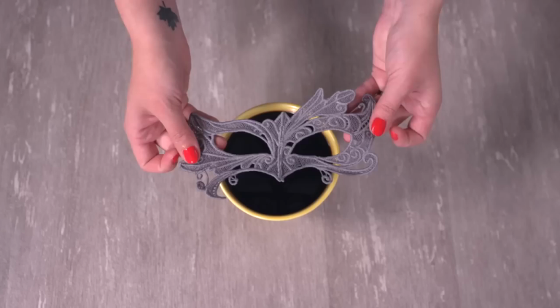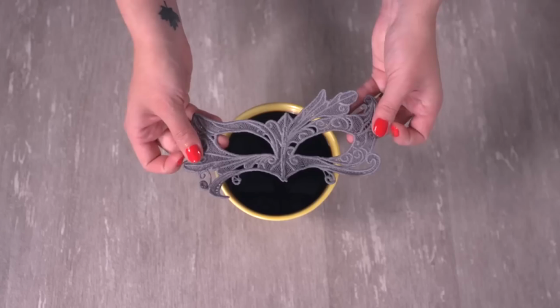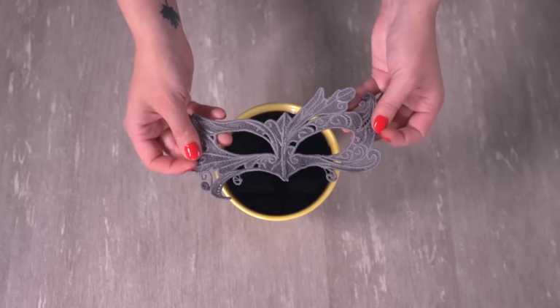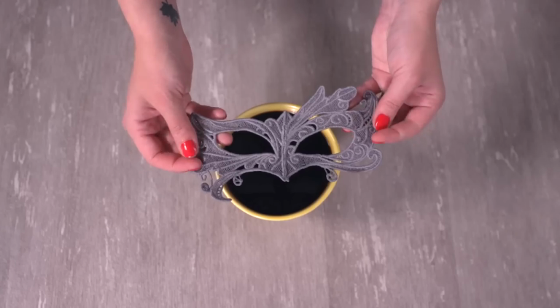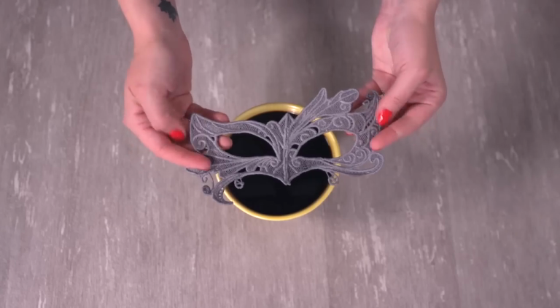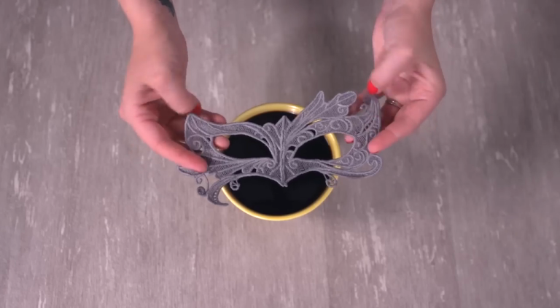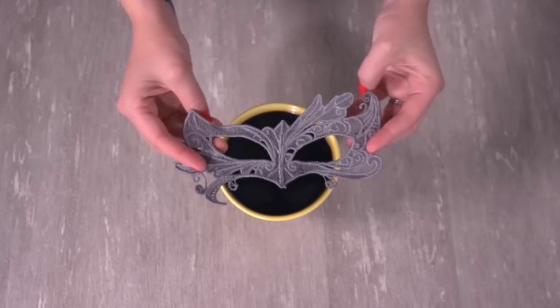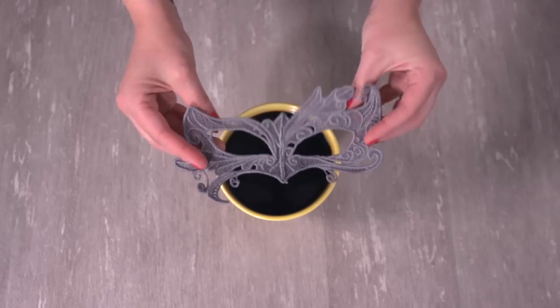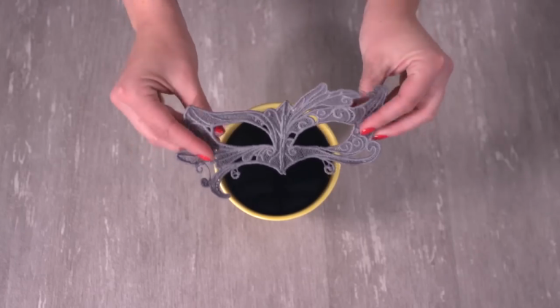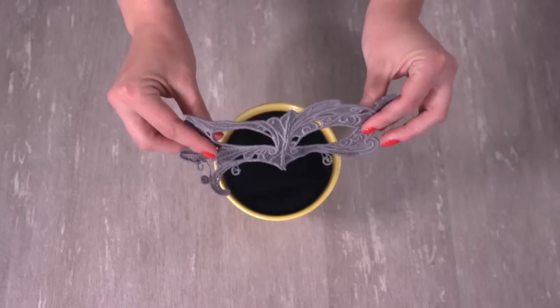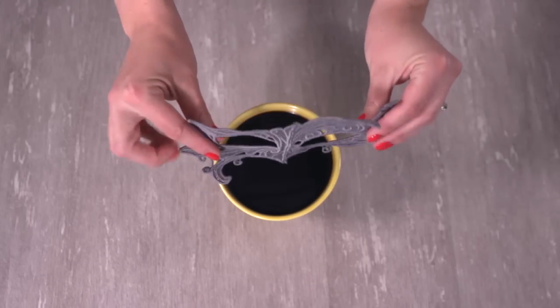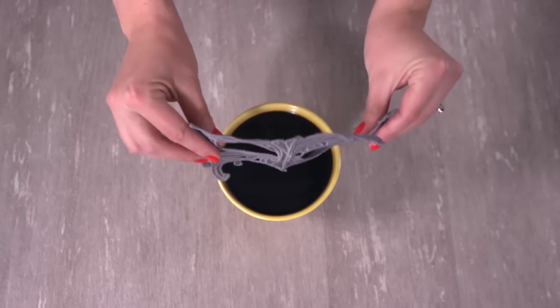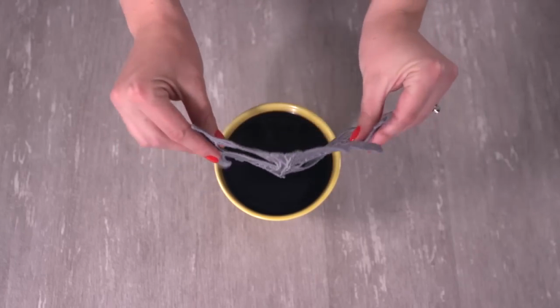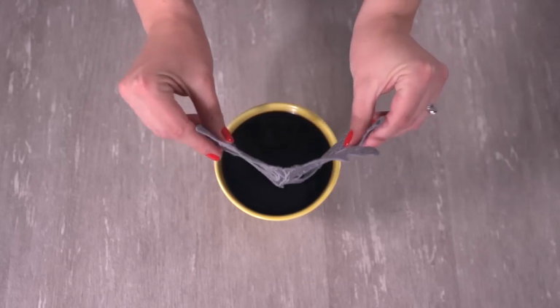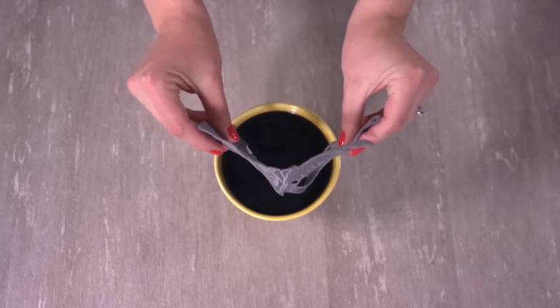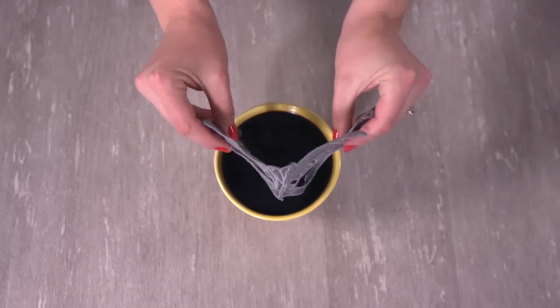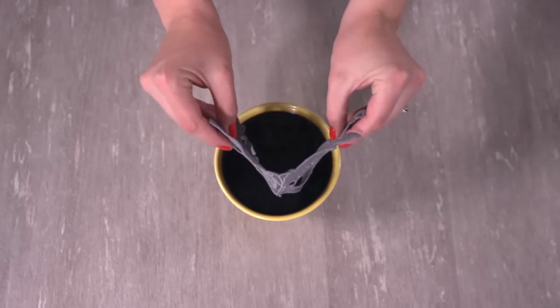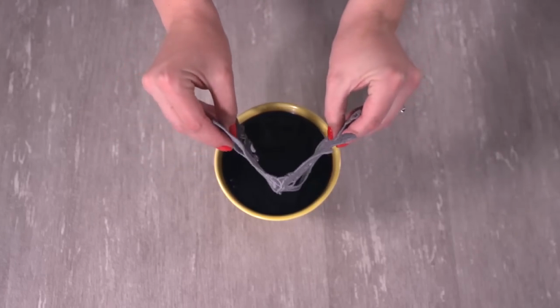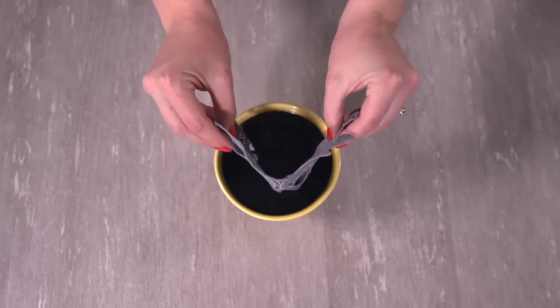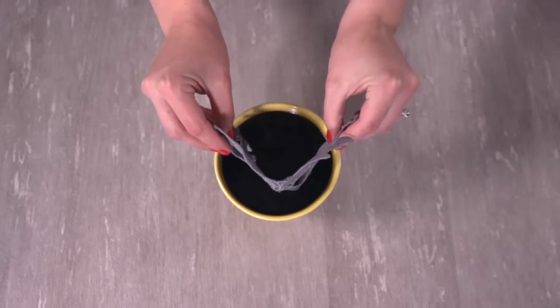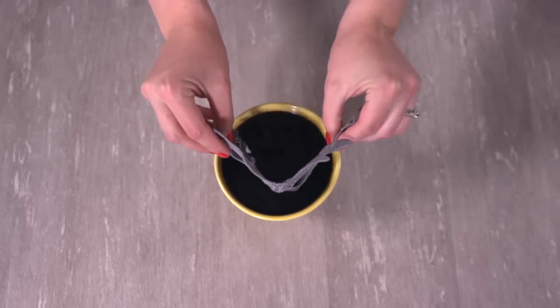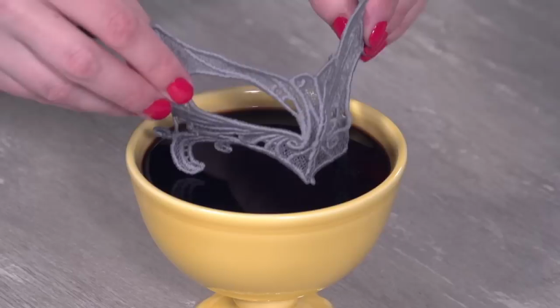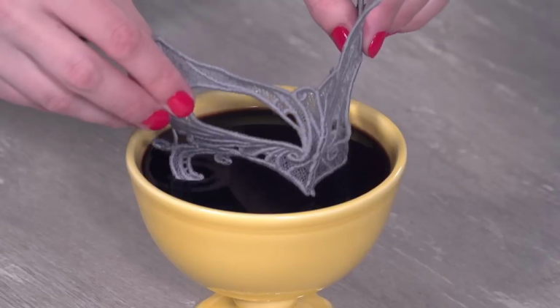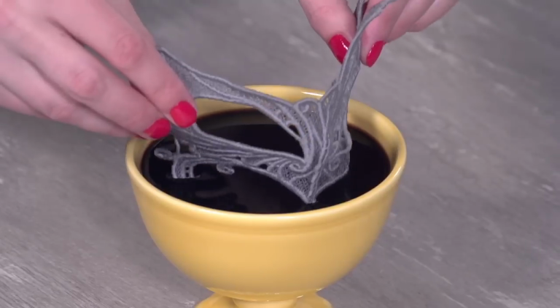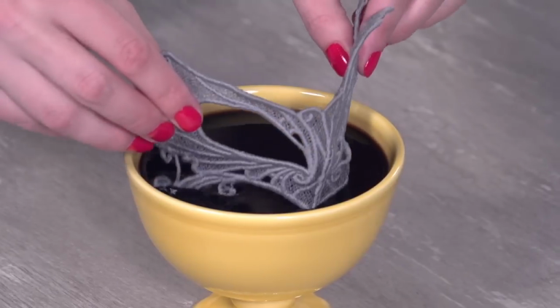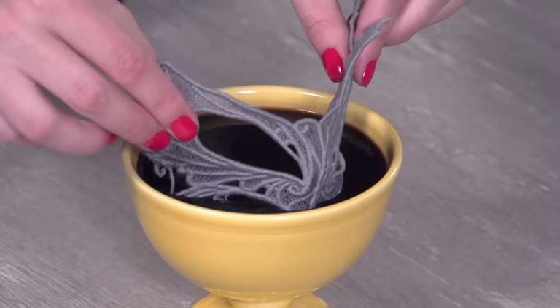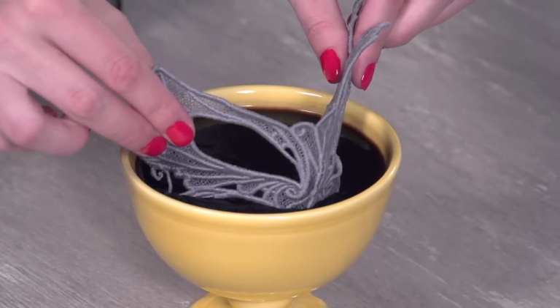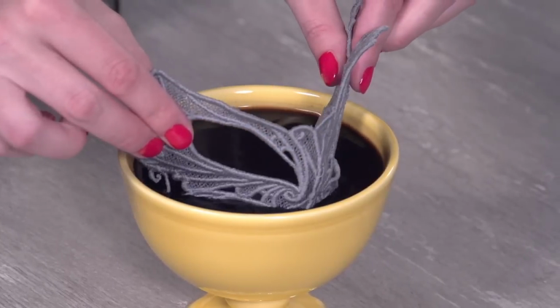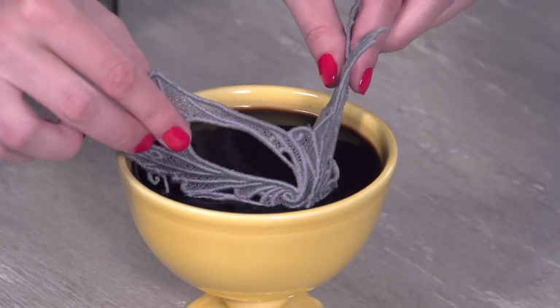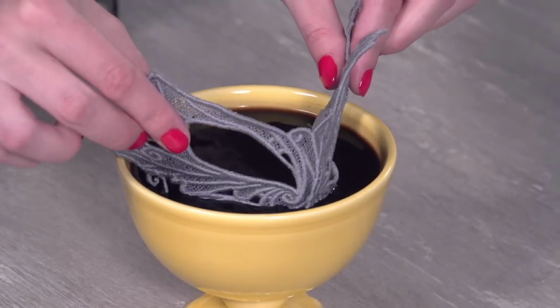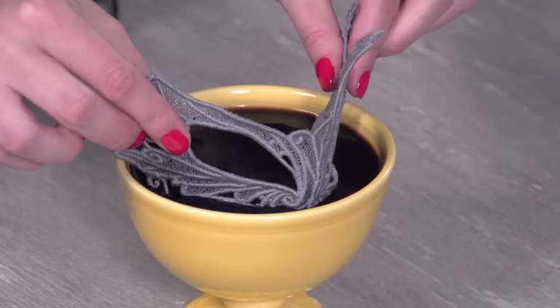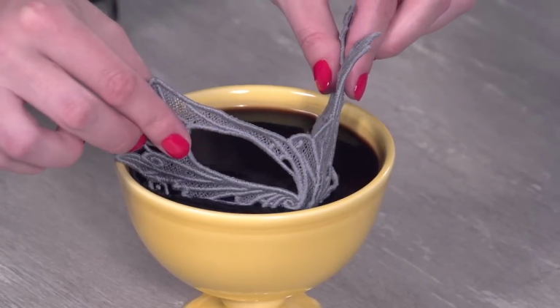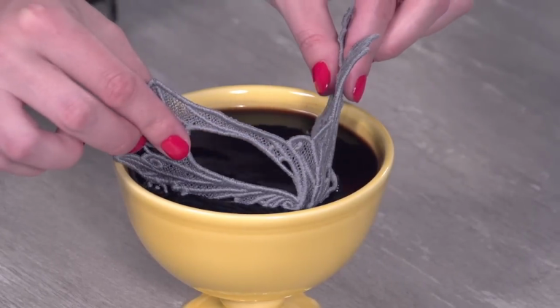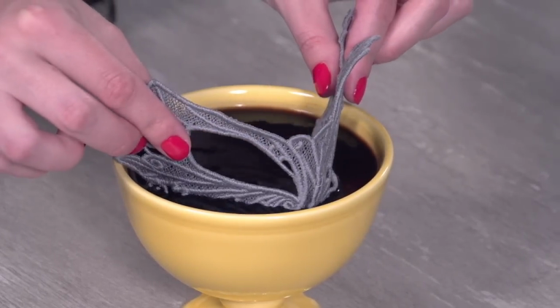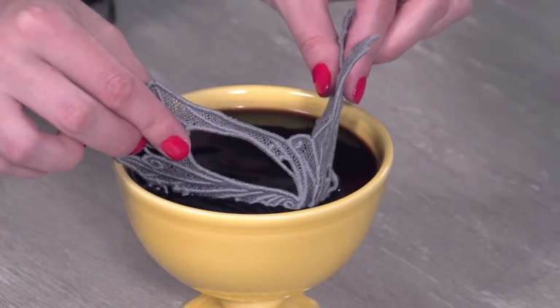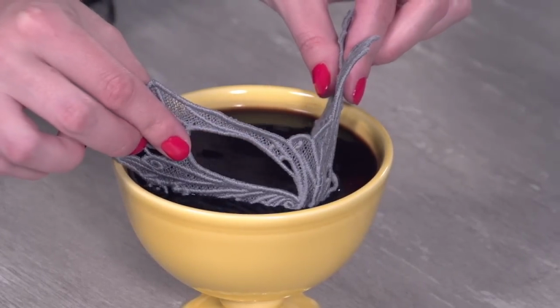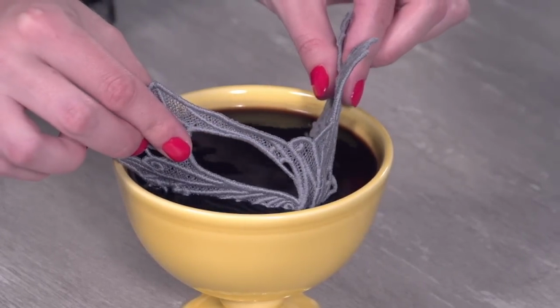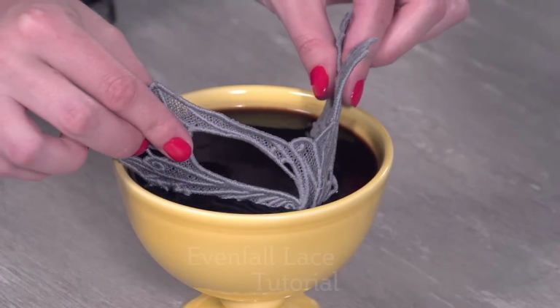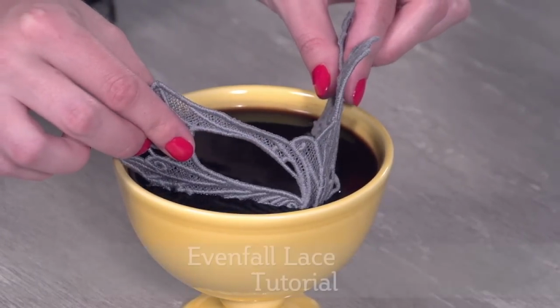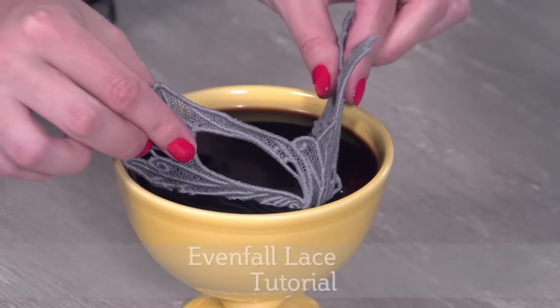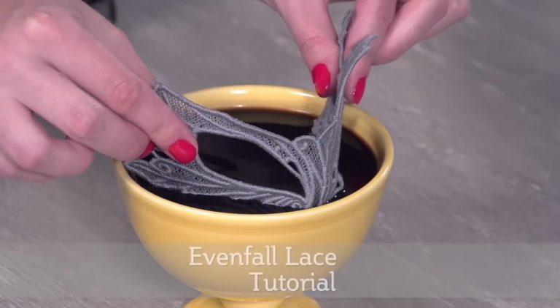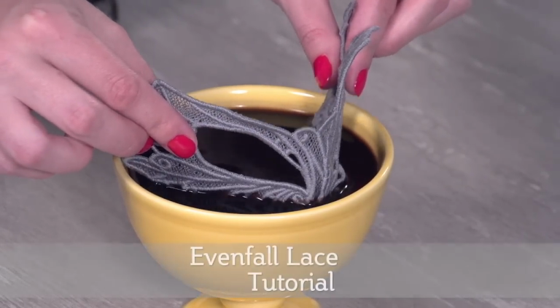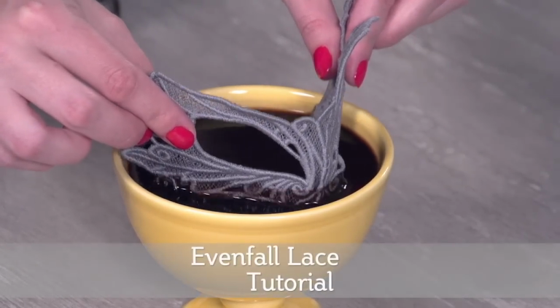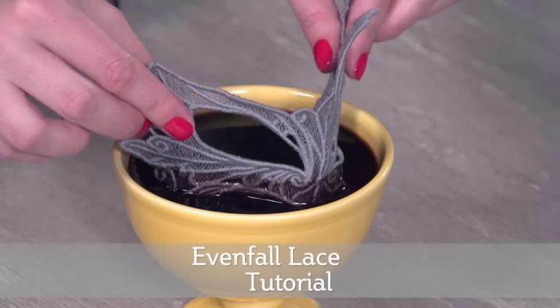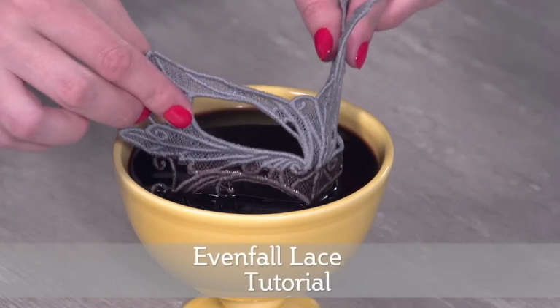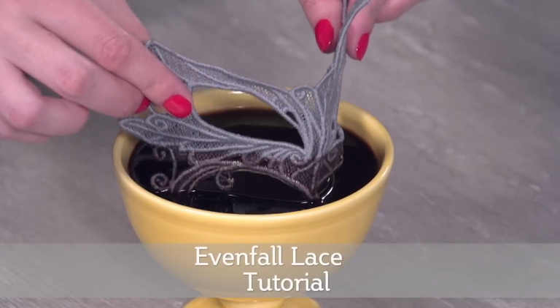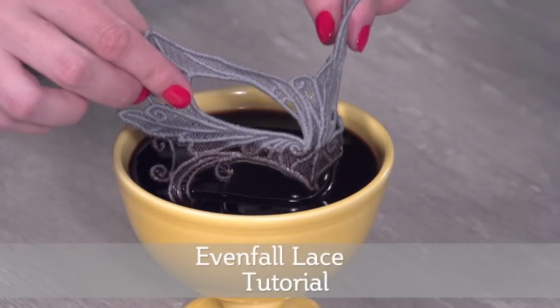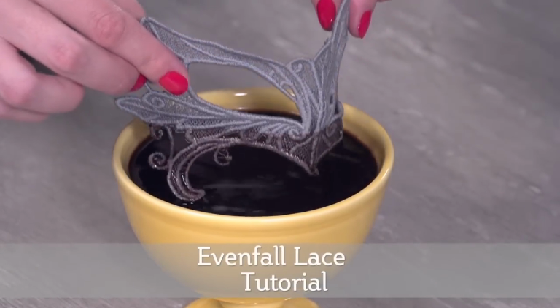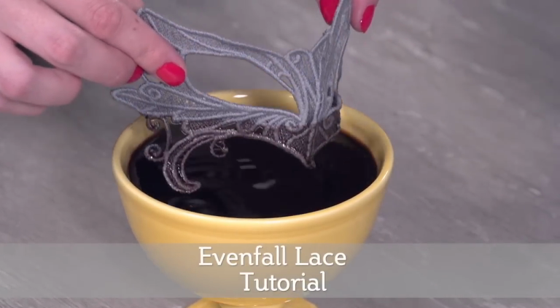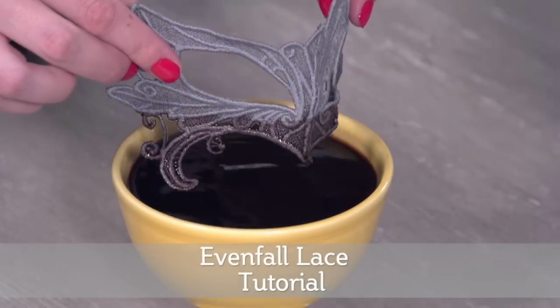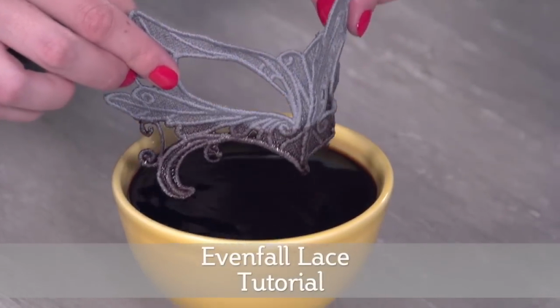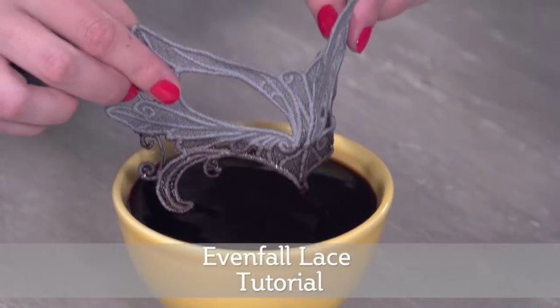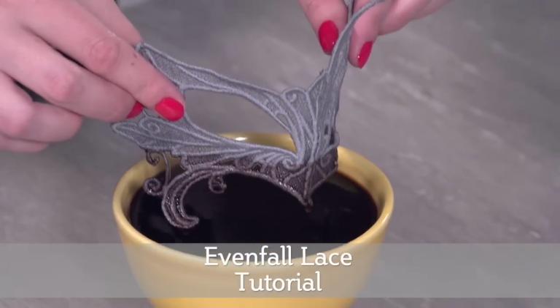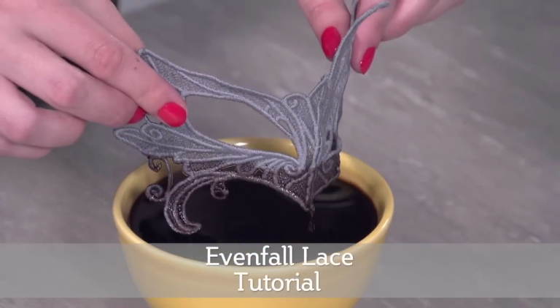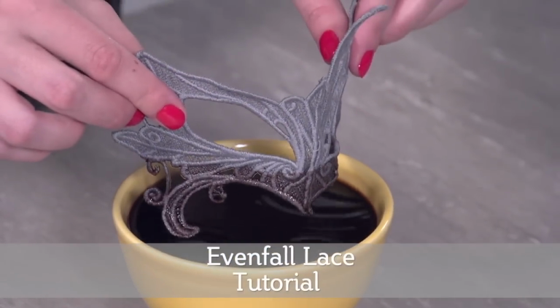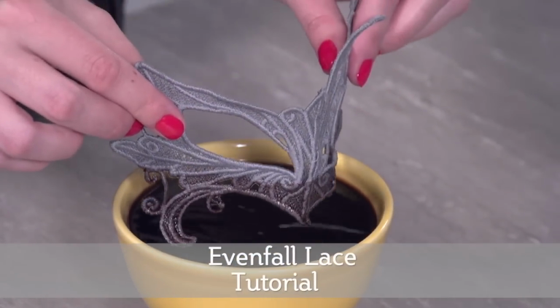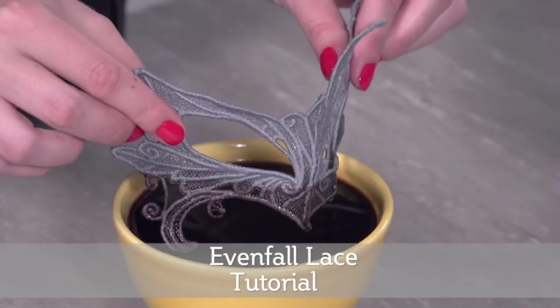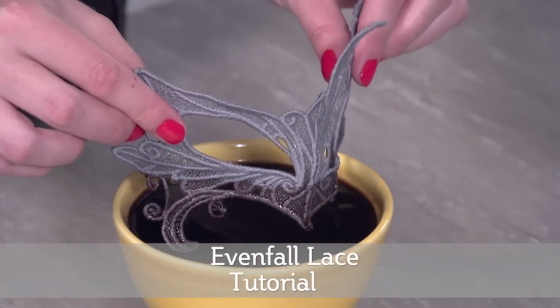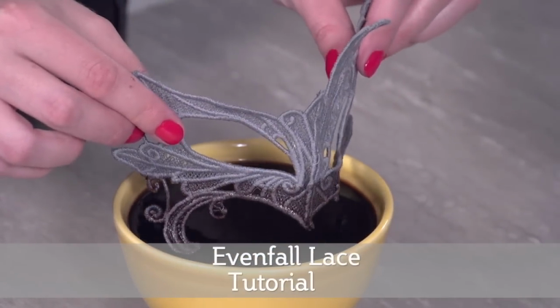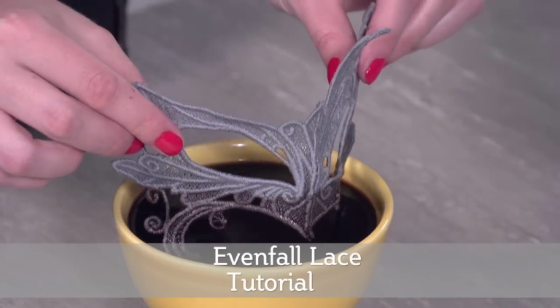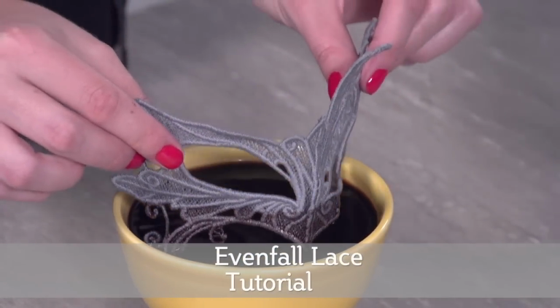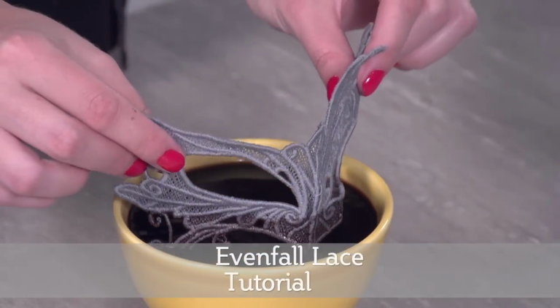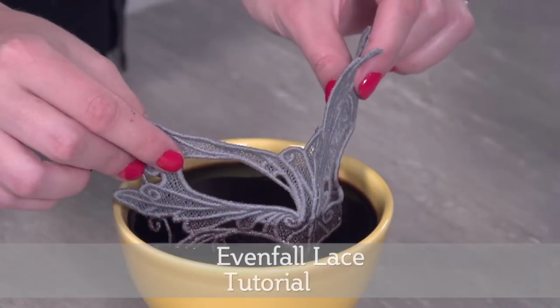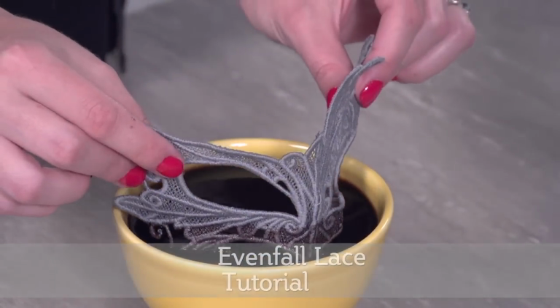When using cotton thread for lace, you can use fabric dye to add cool effects. Check out the Evenfall lace tutorial on our website for more information.